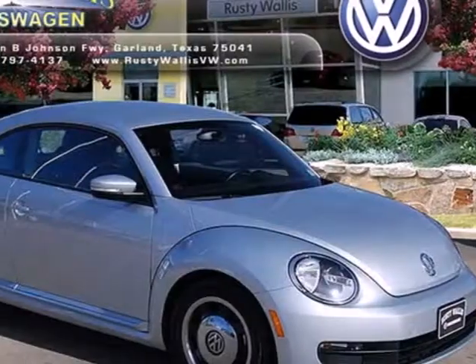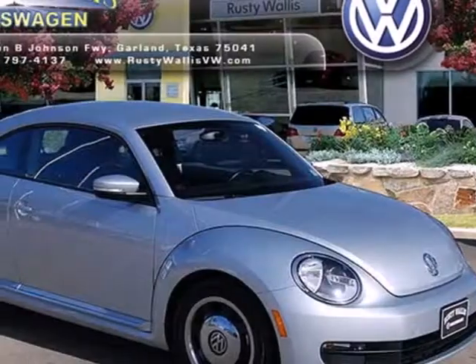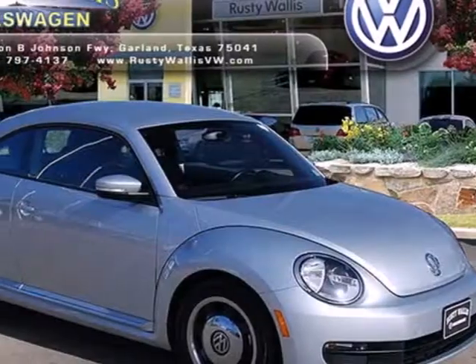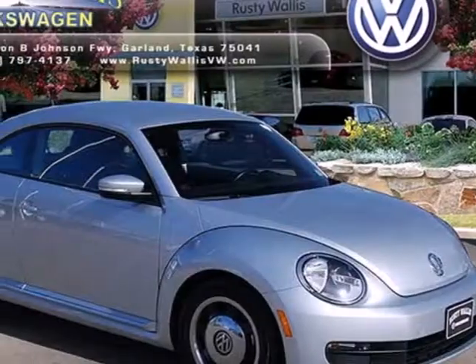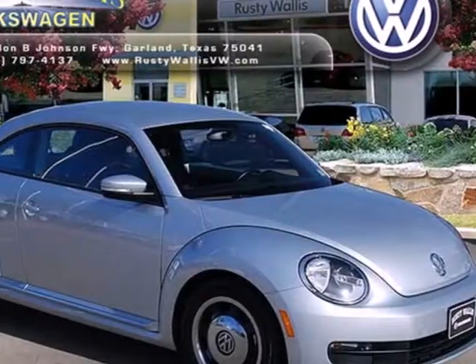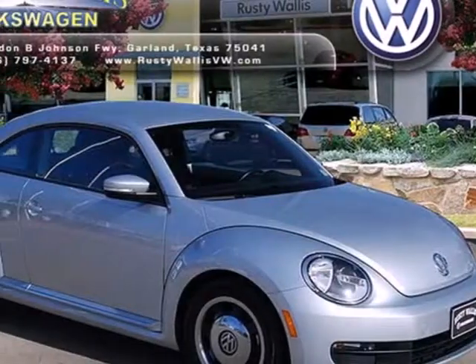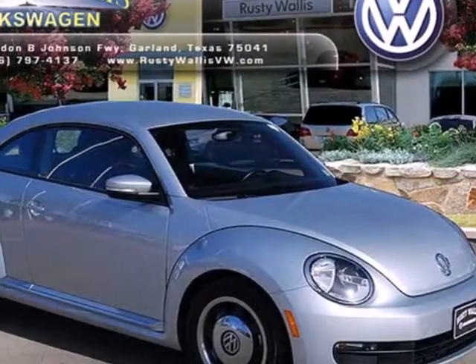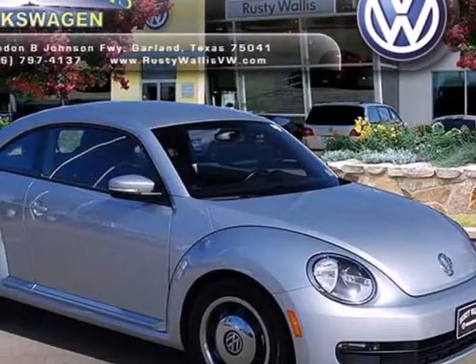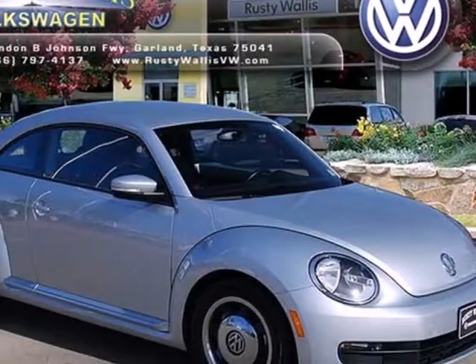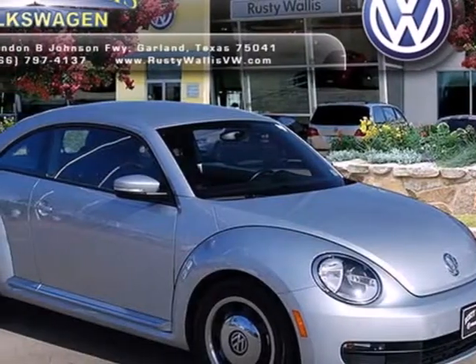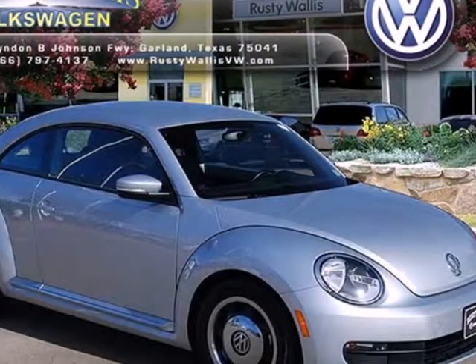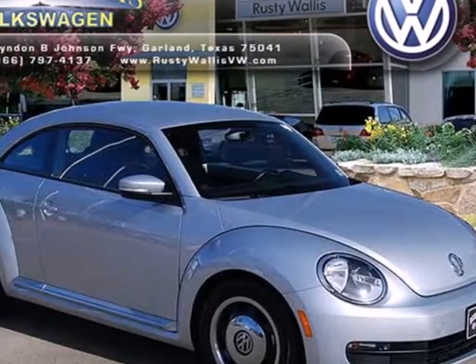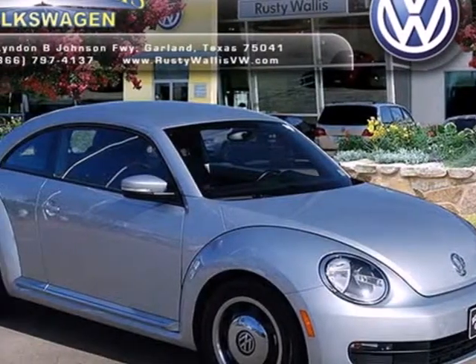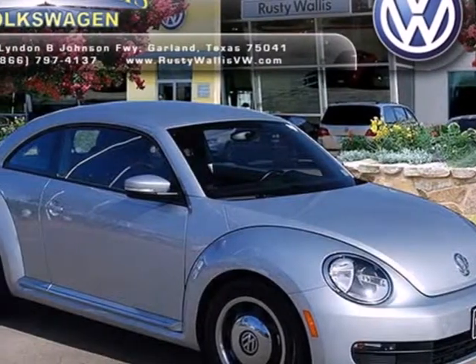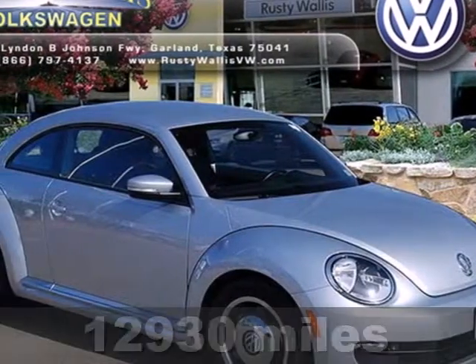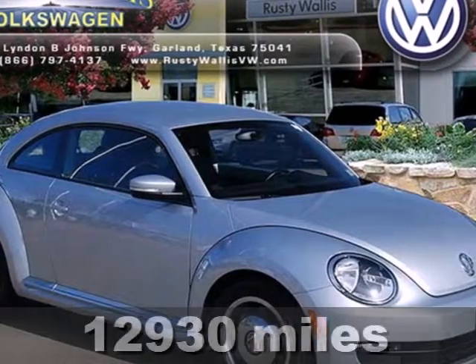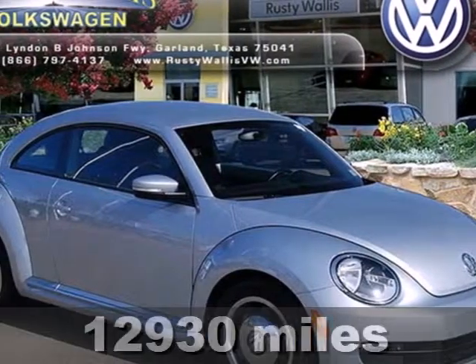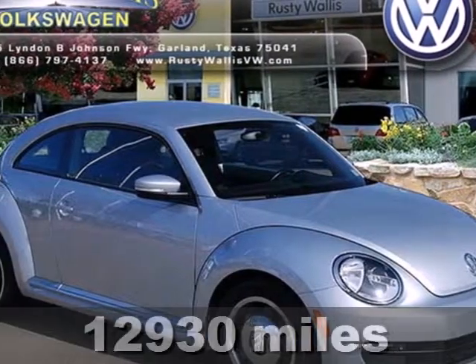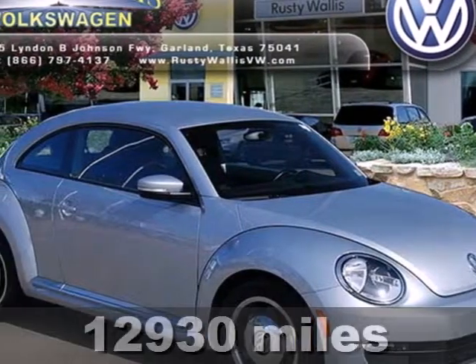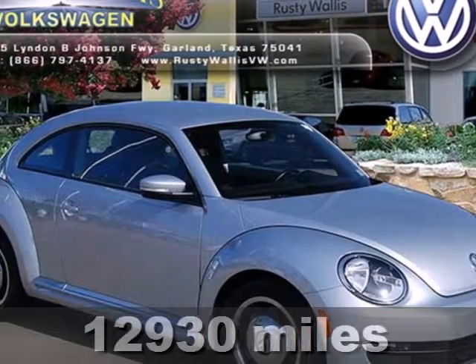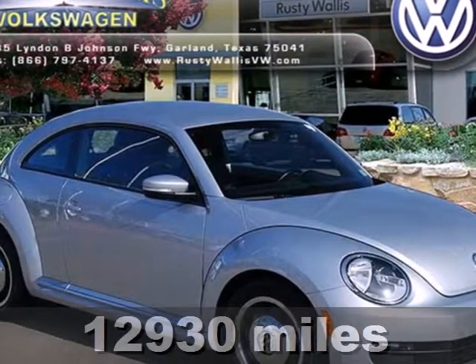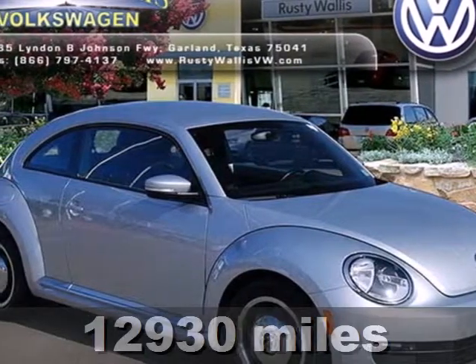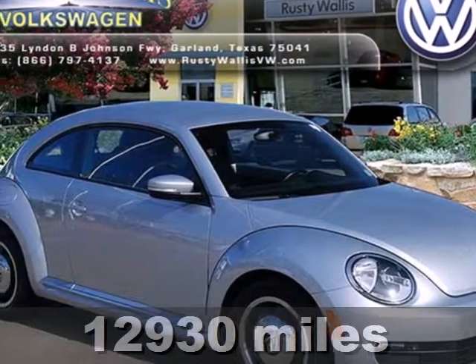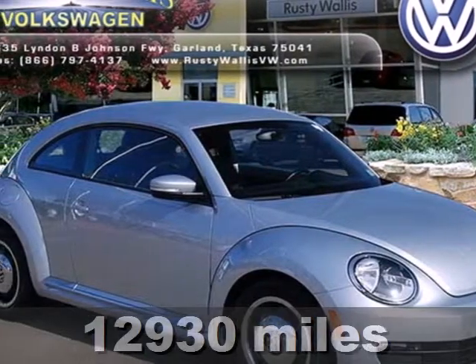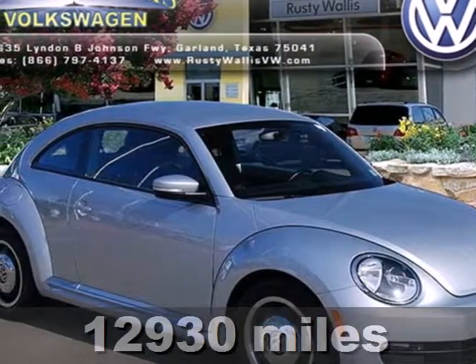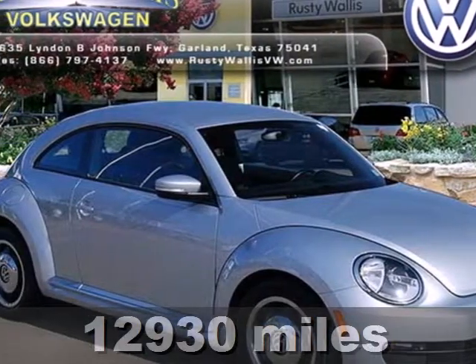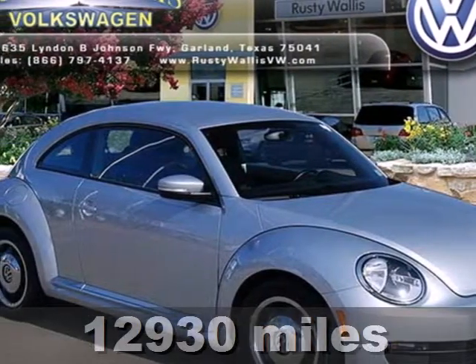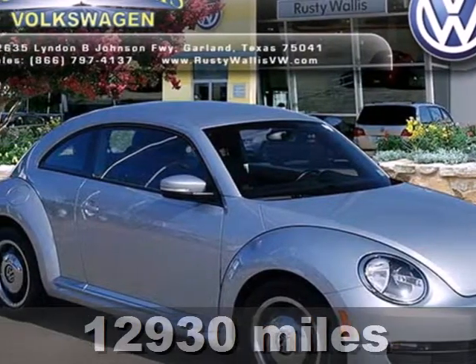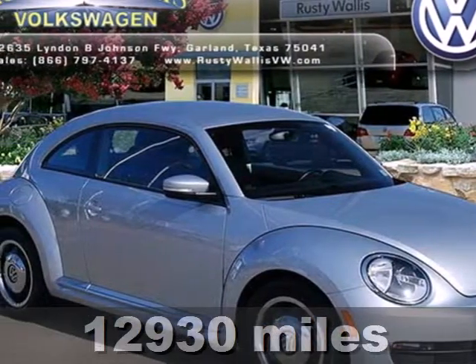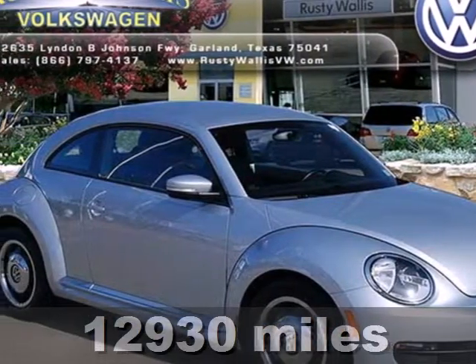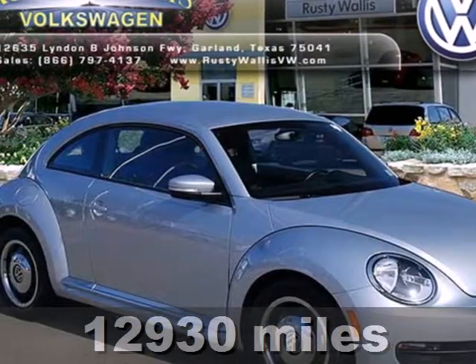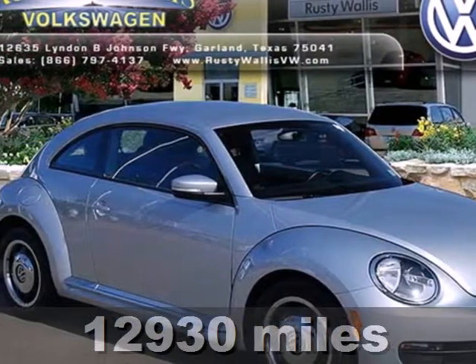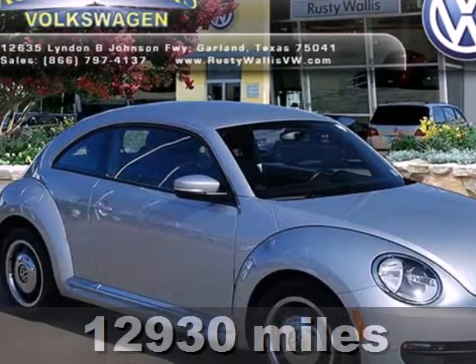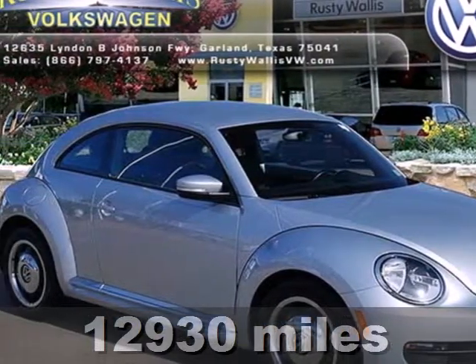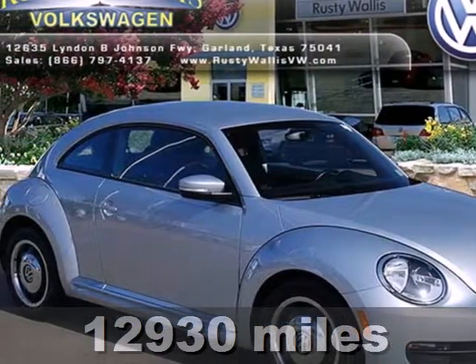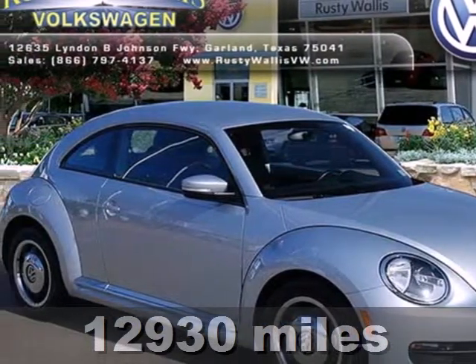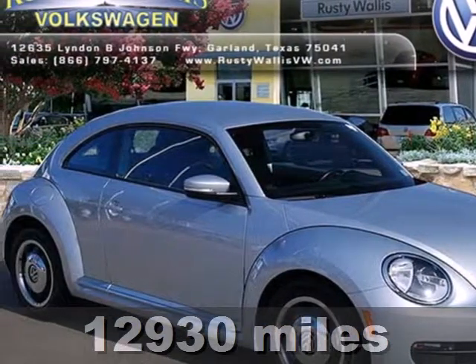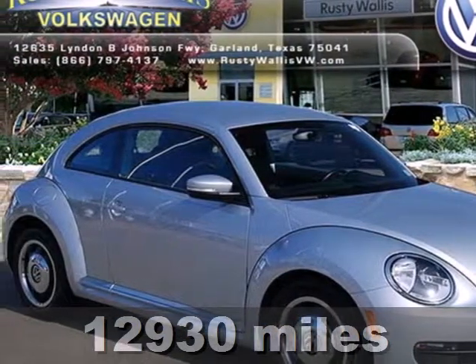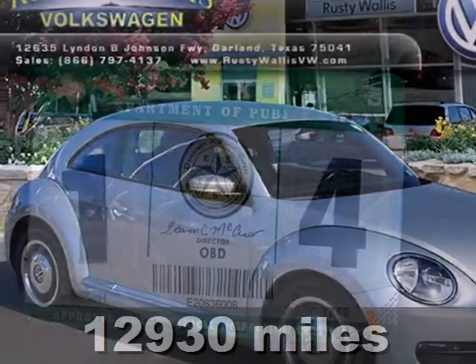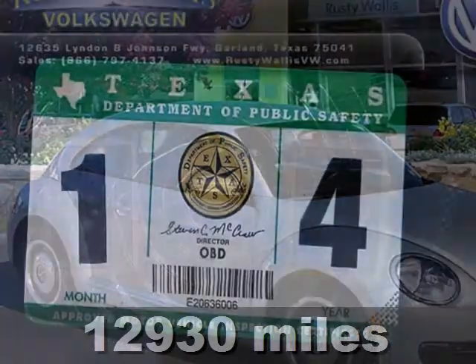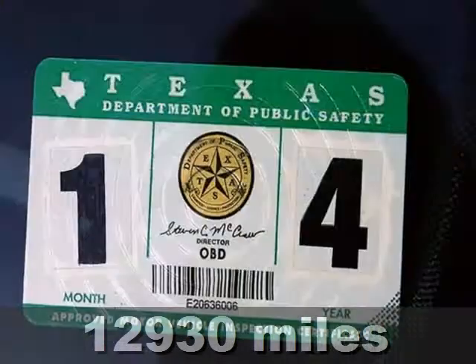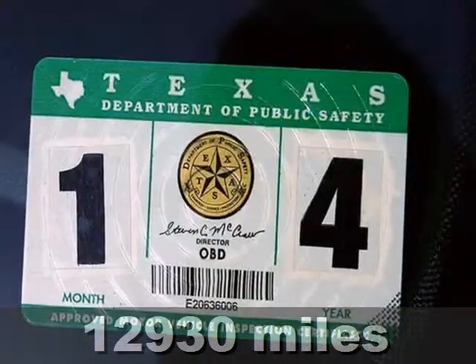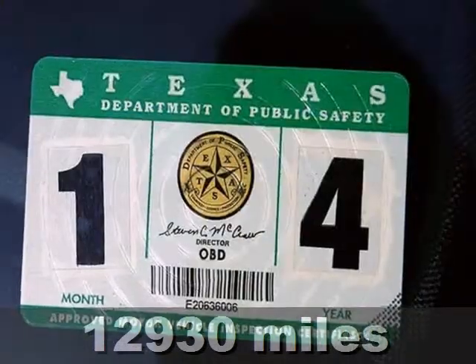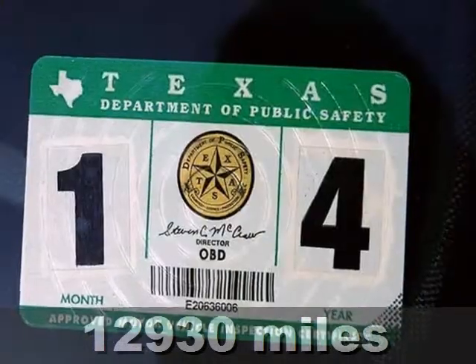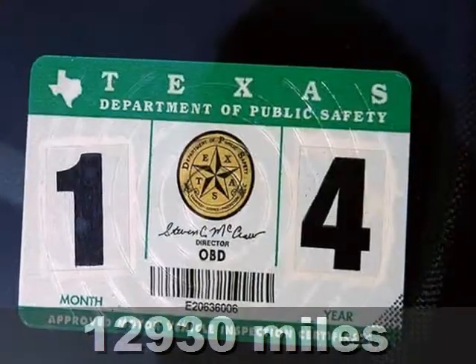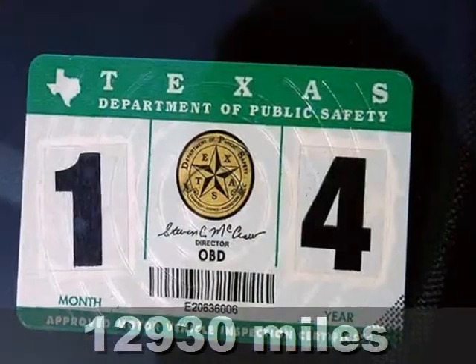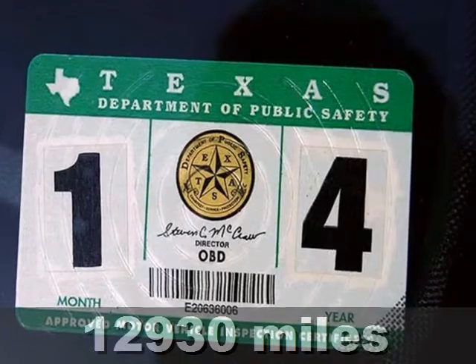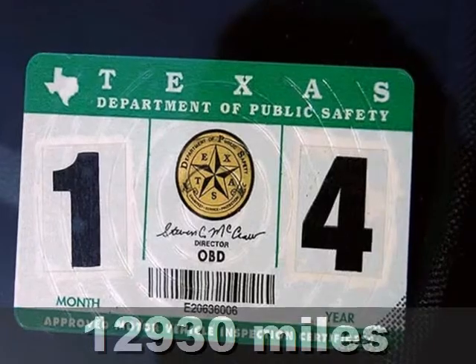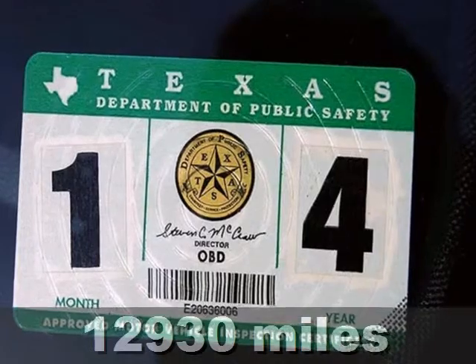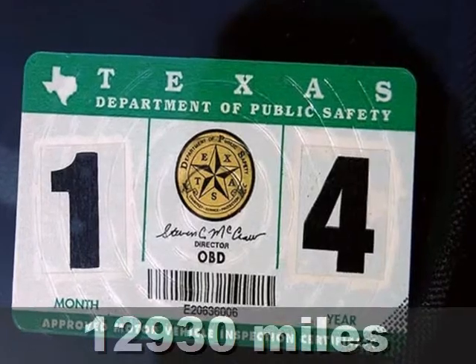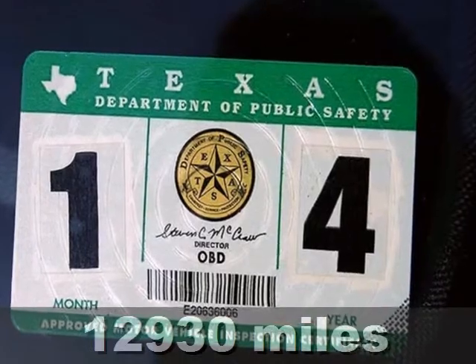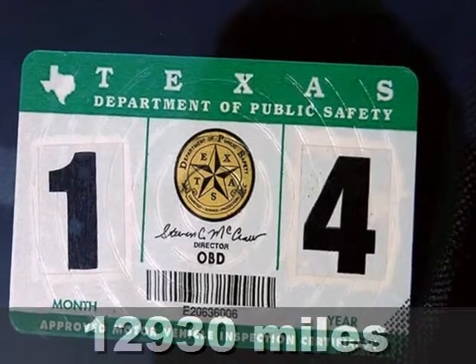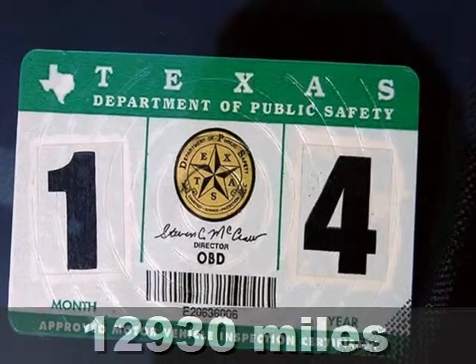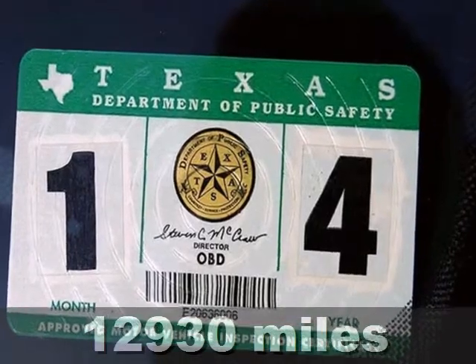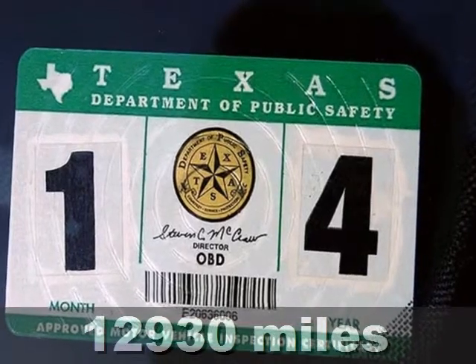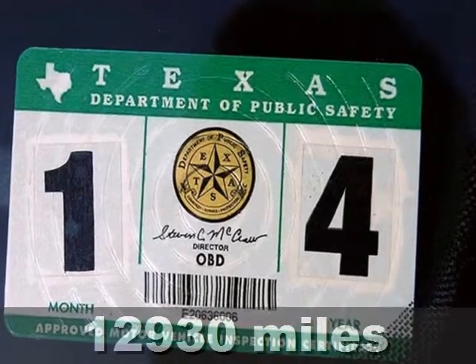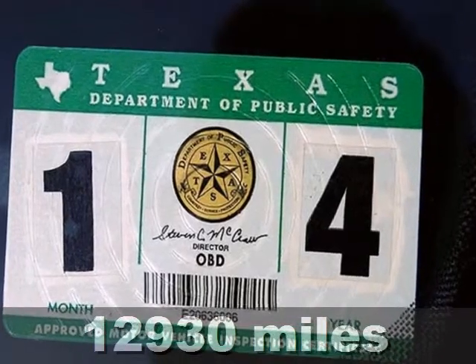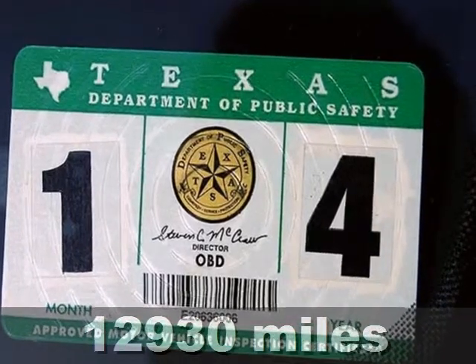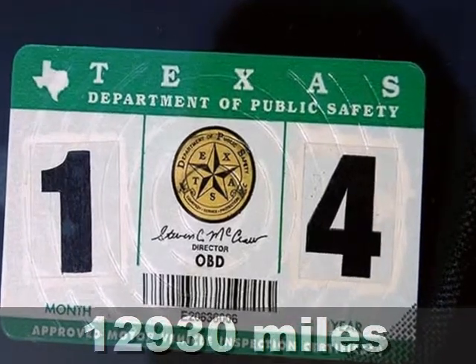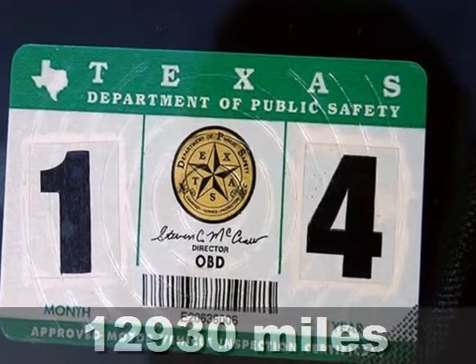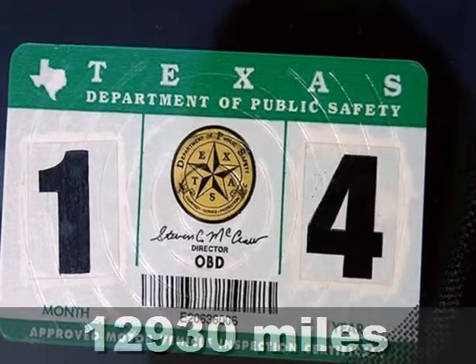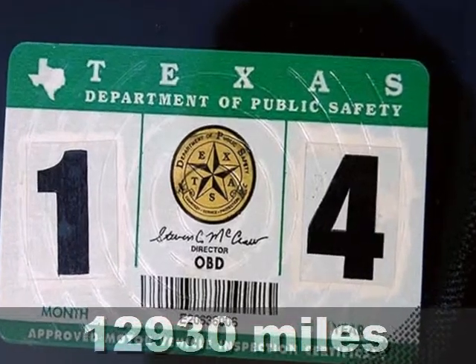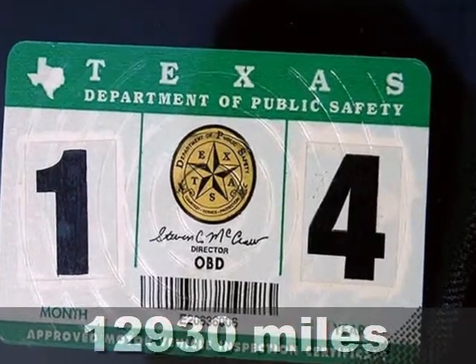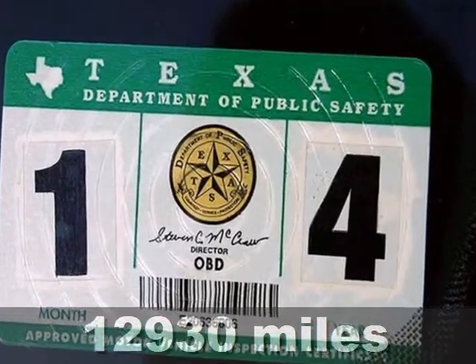It's an adorable 2012 Volkswagen Beetle. Enjoy the fun this updated Beetle provides.